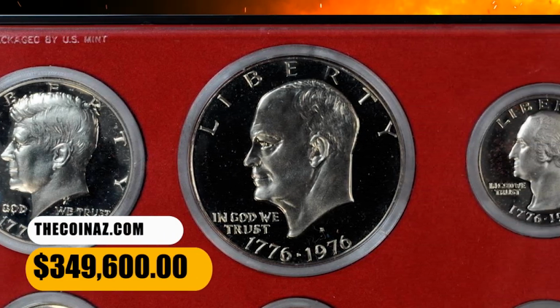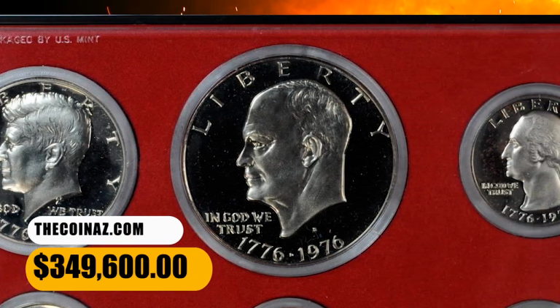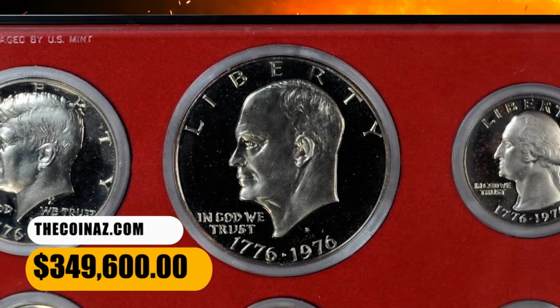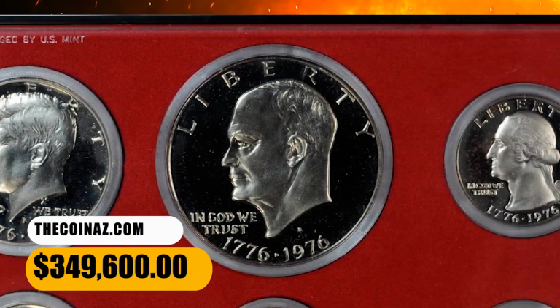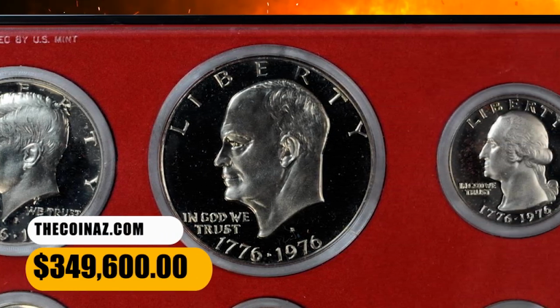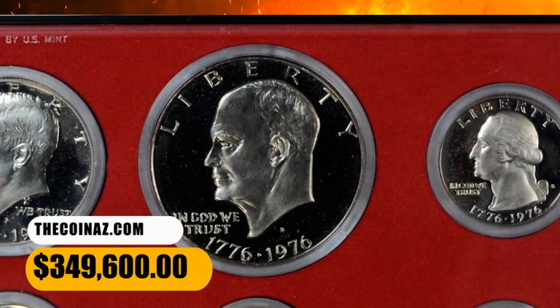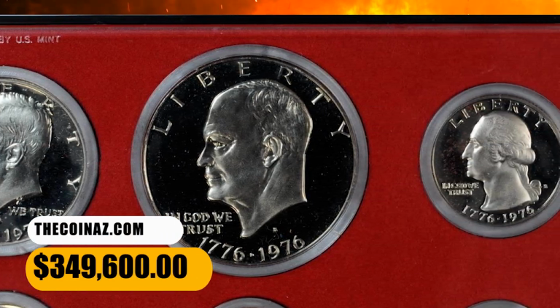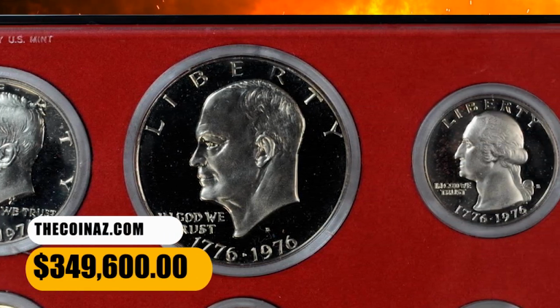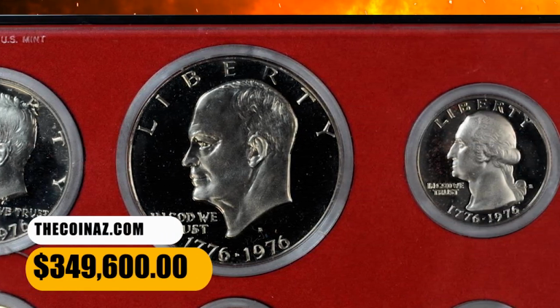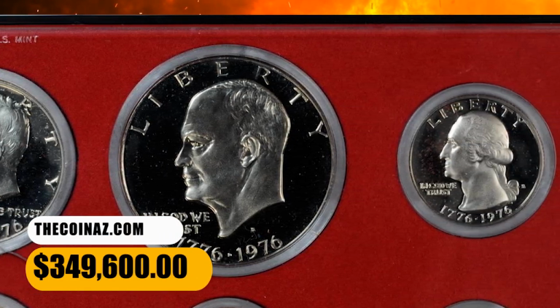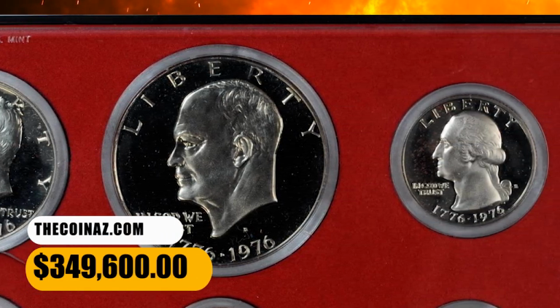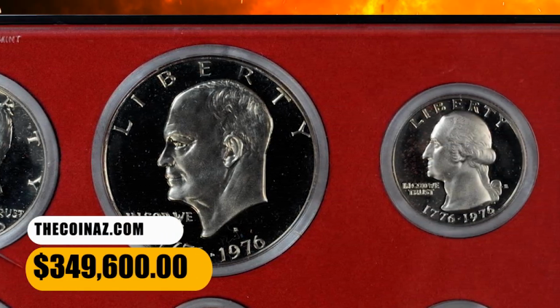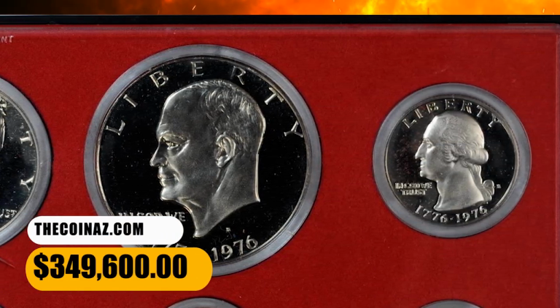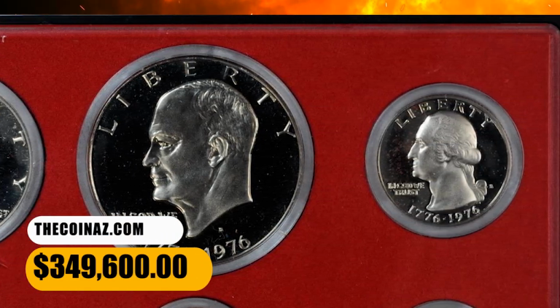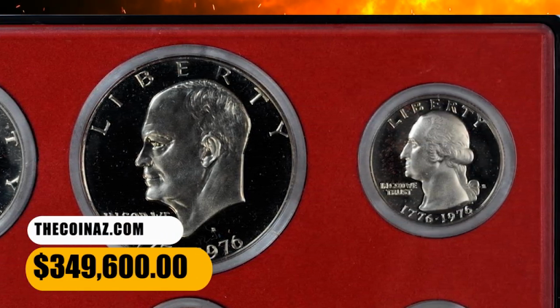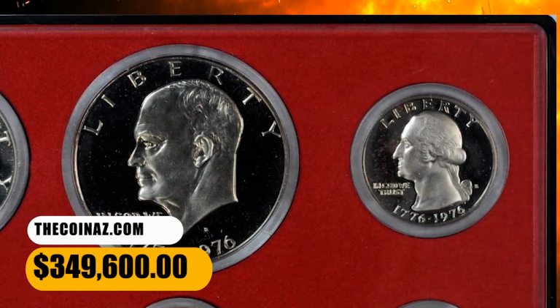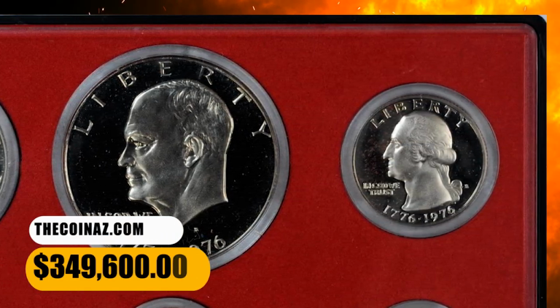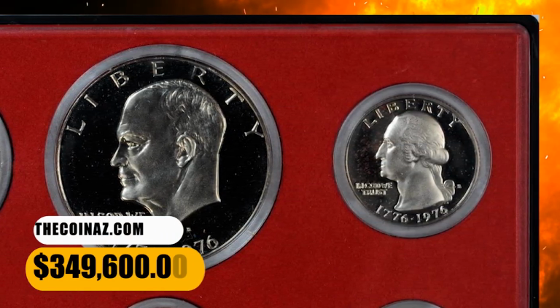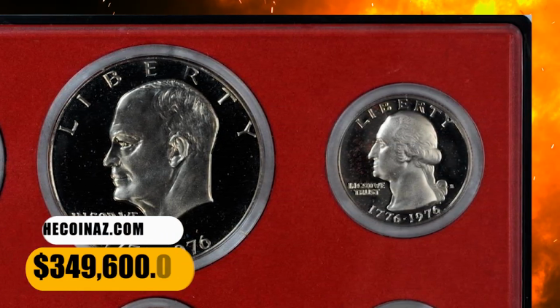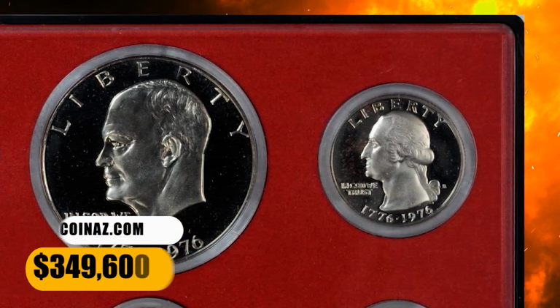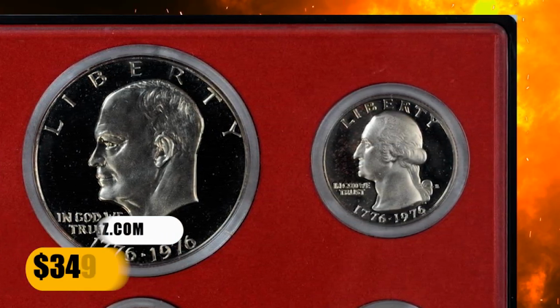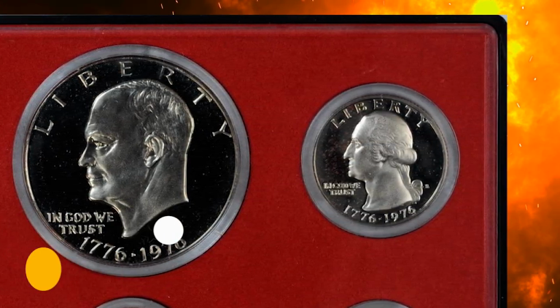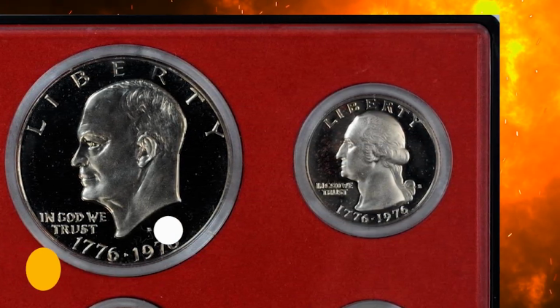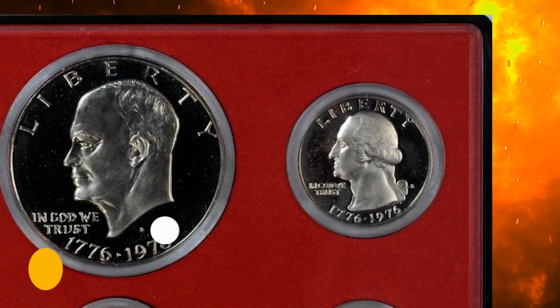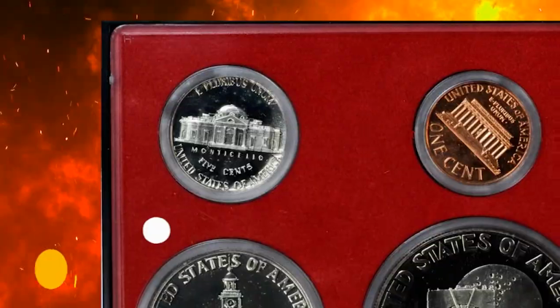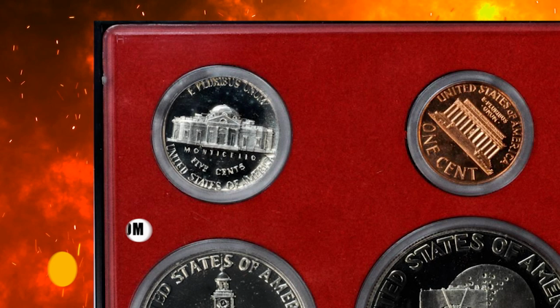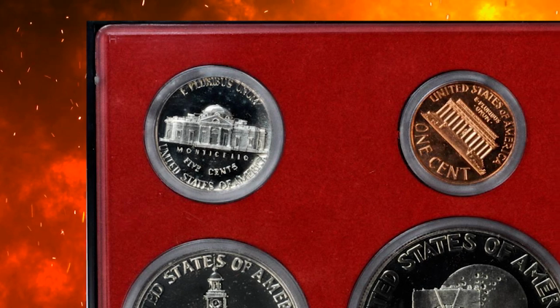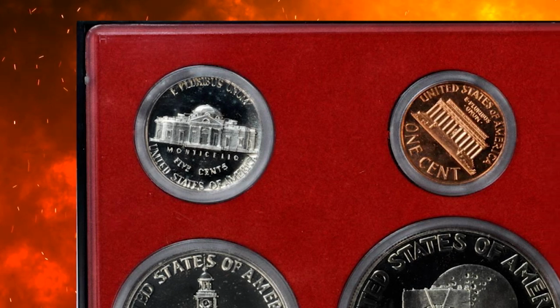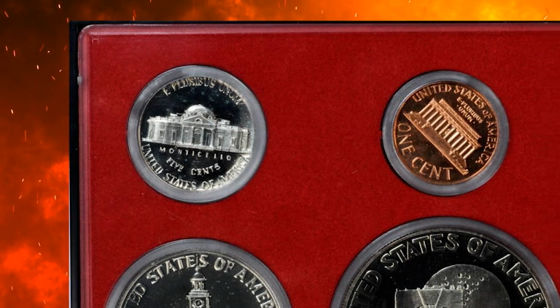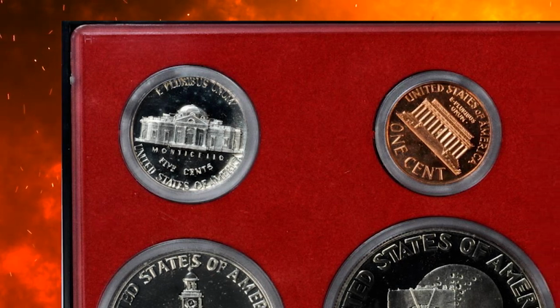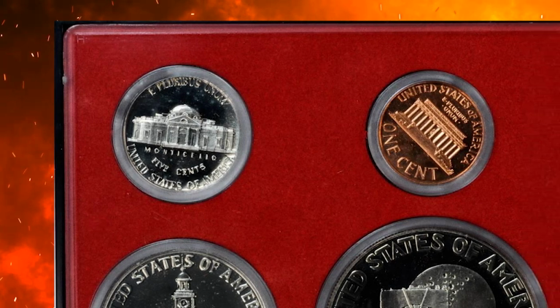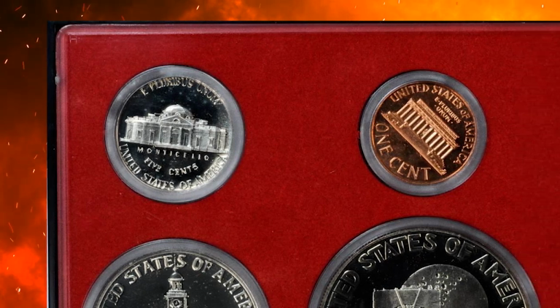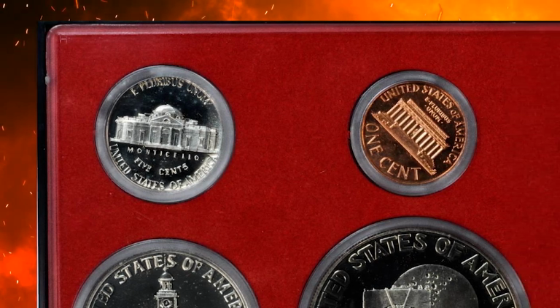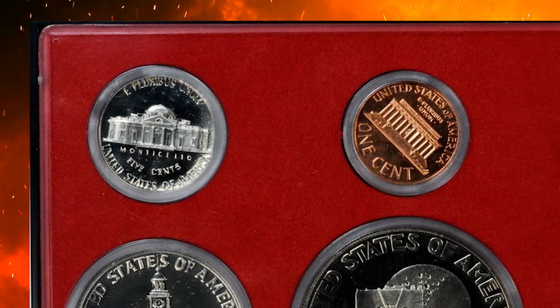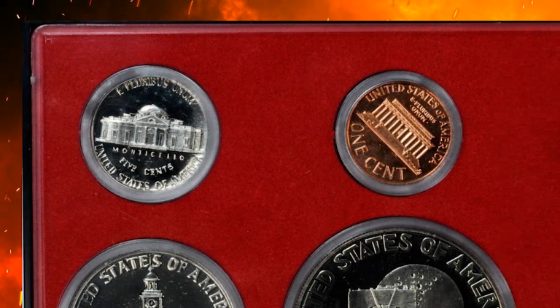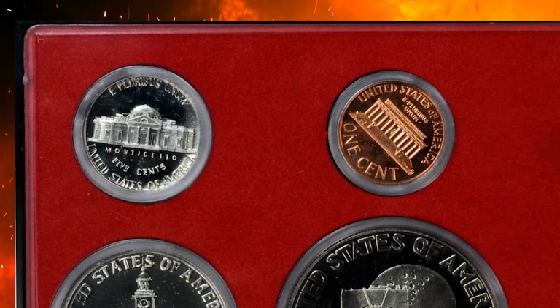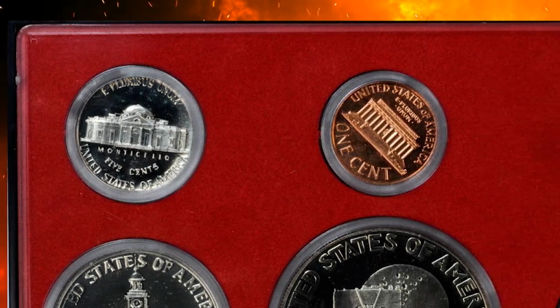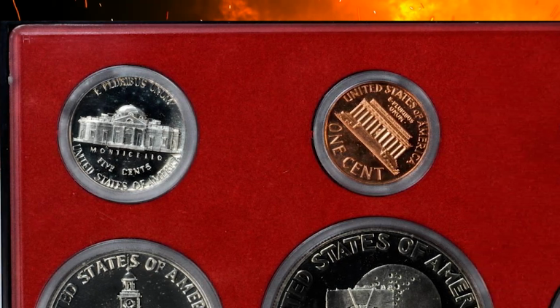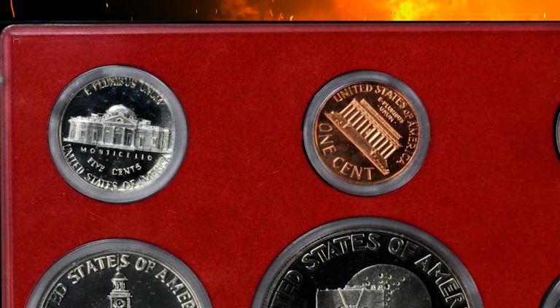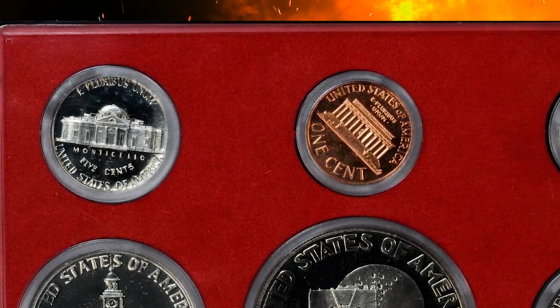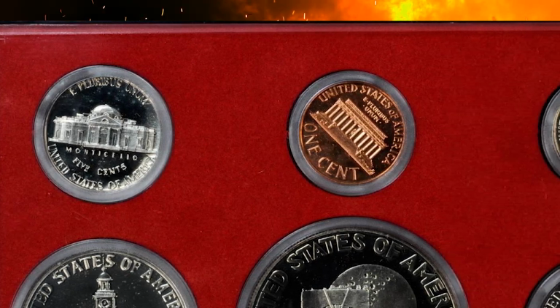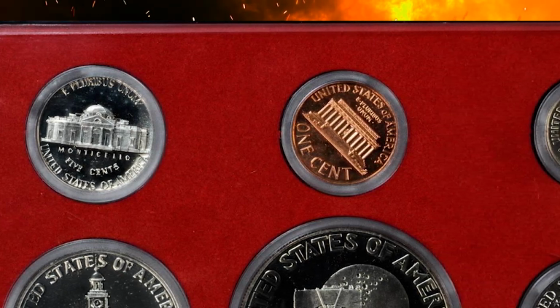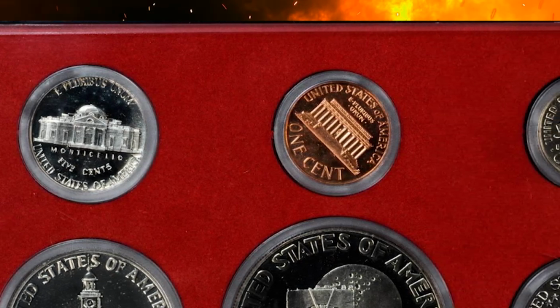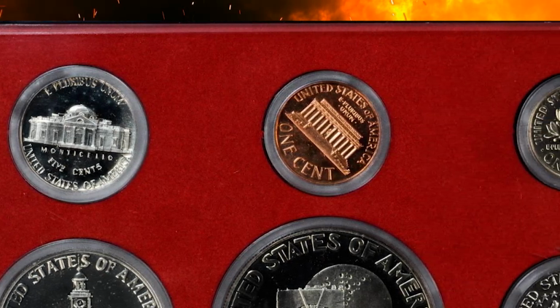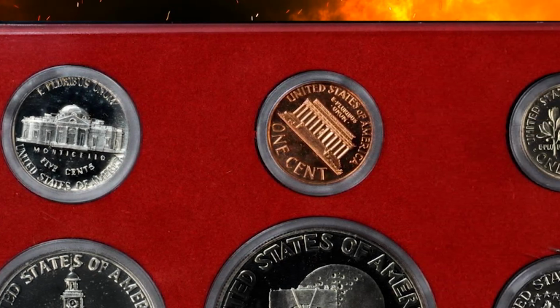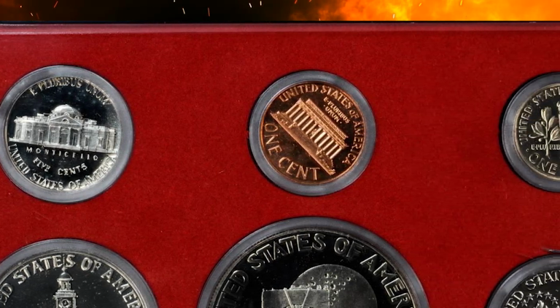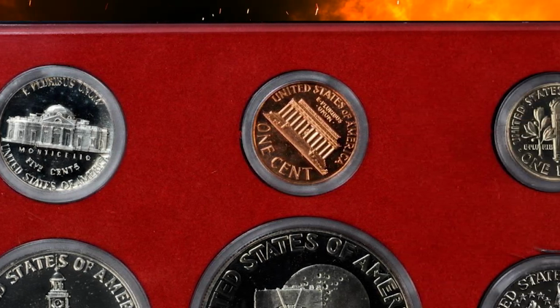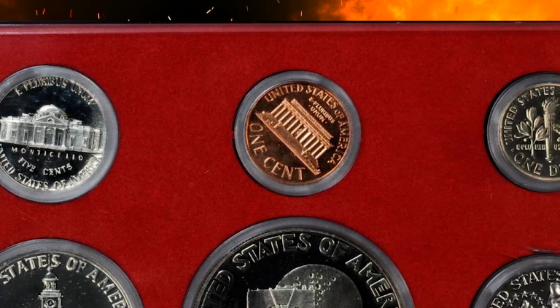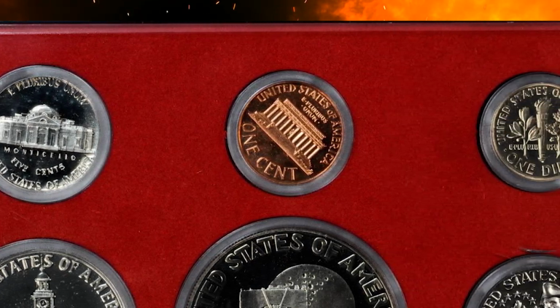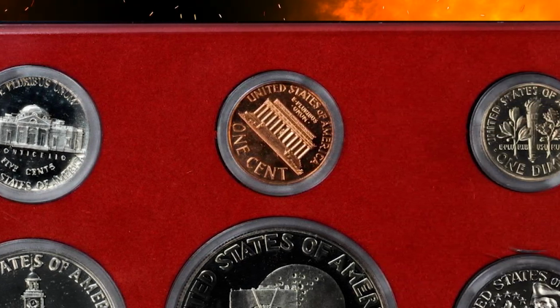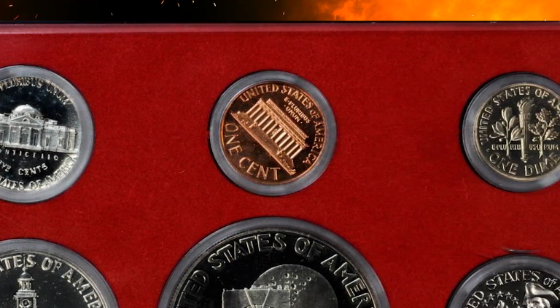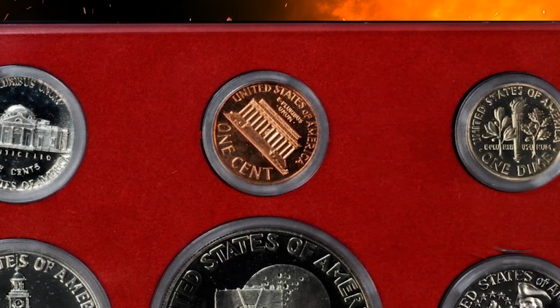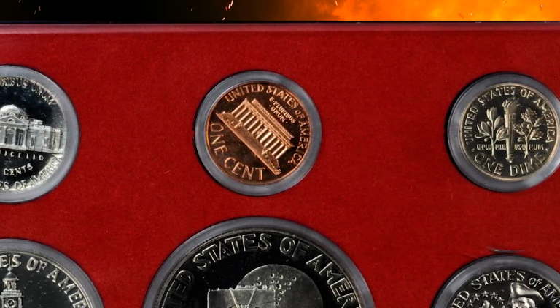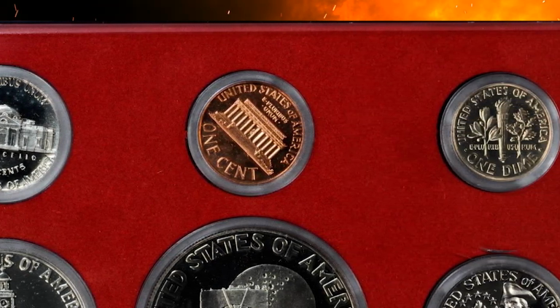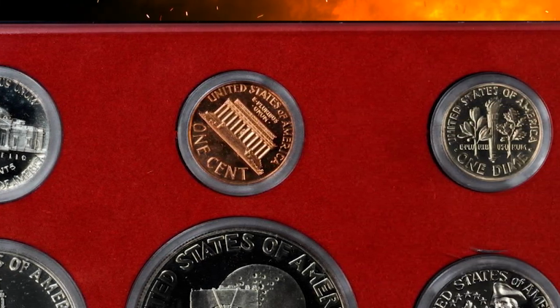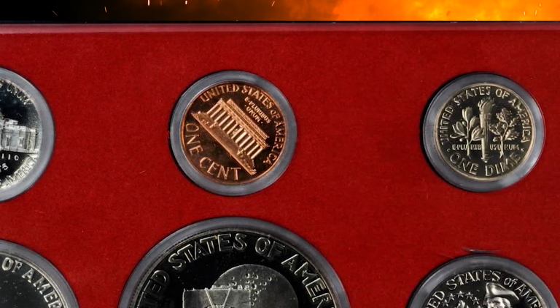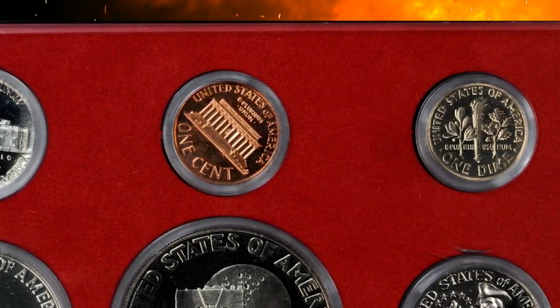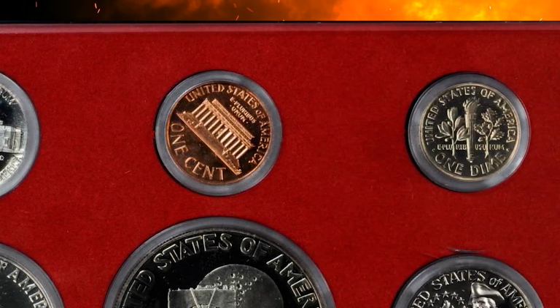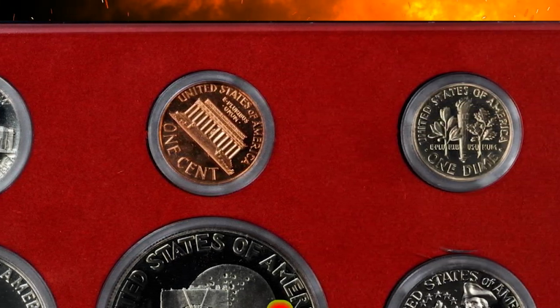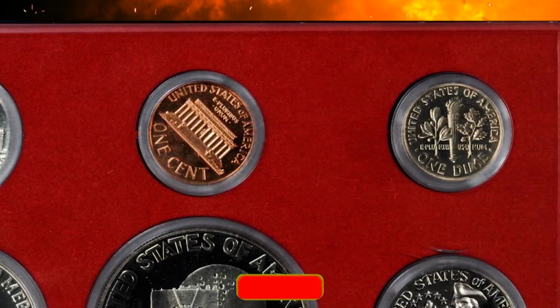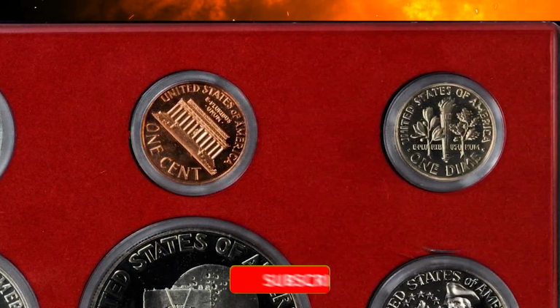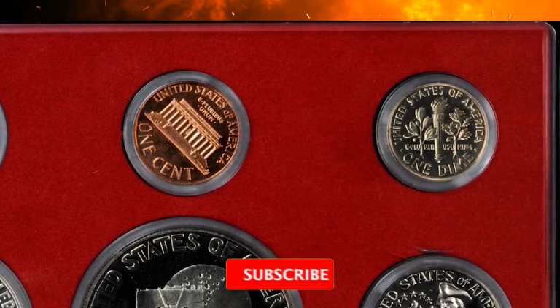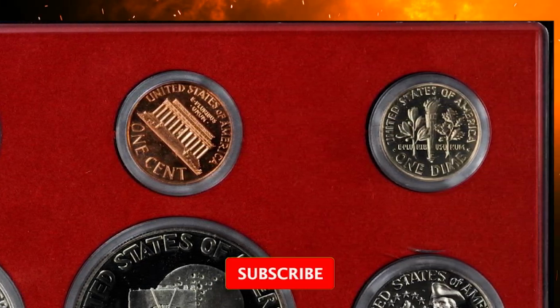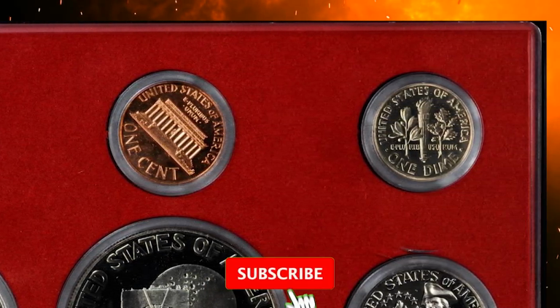Stay tuned for more exciting content and don't forget to subscribe to our channel to unlock more valuable insights. Happy coin collecting!